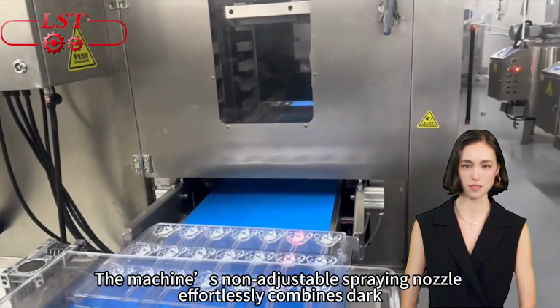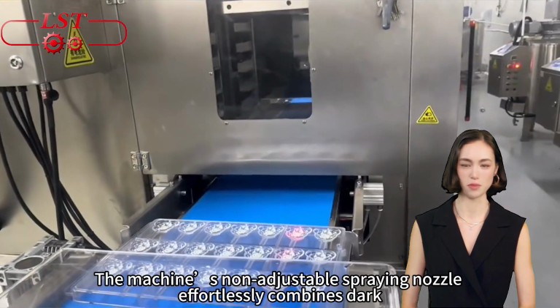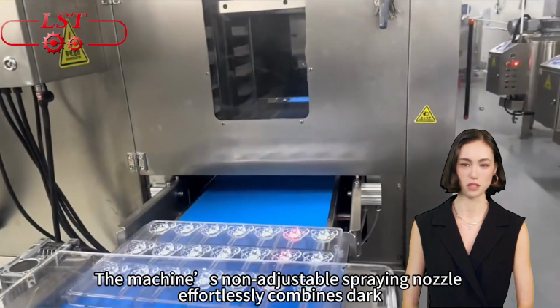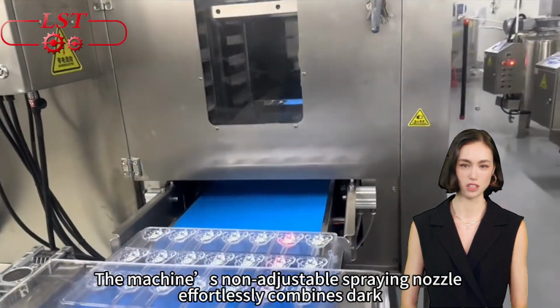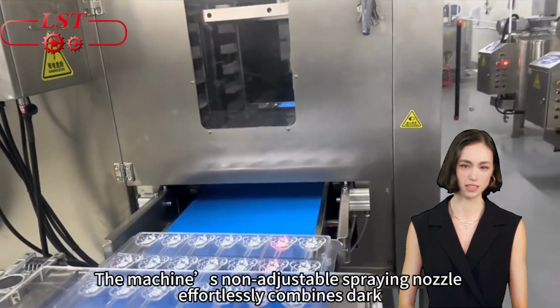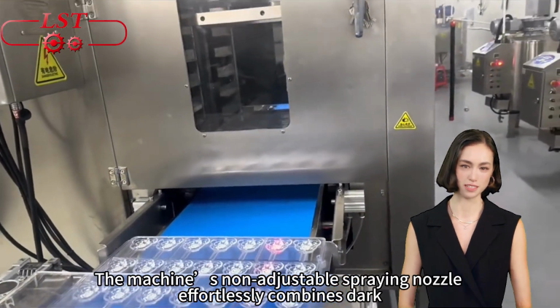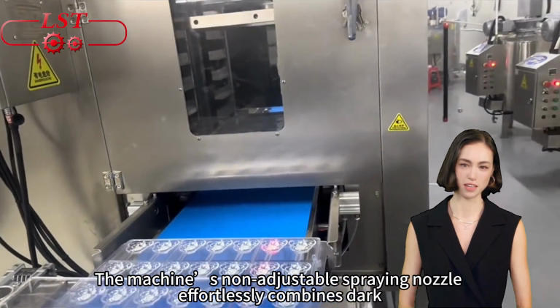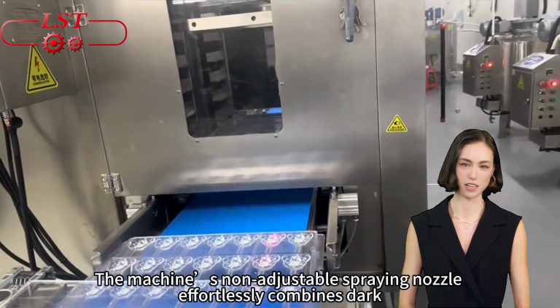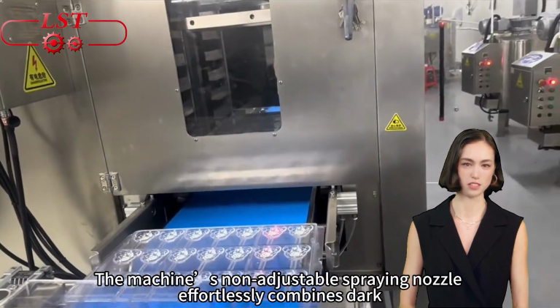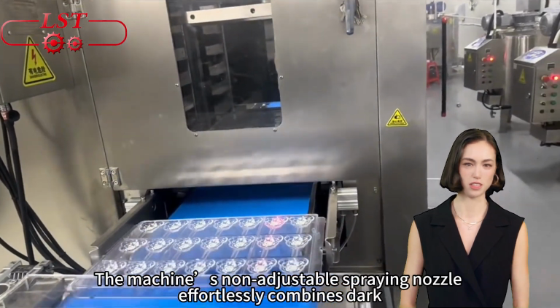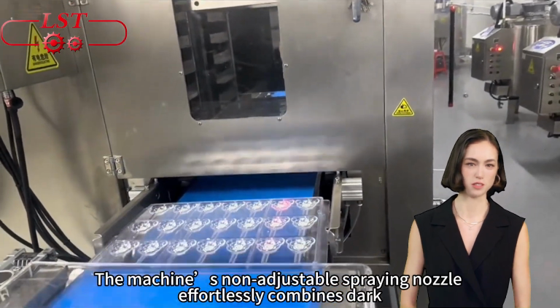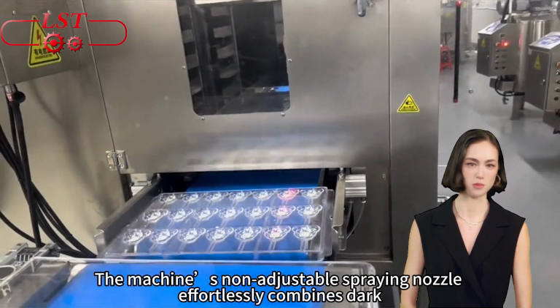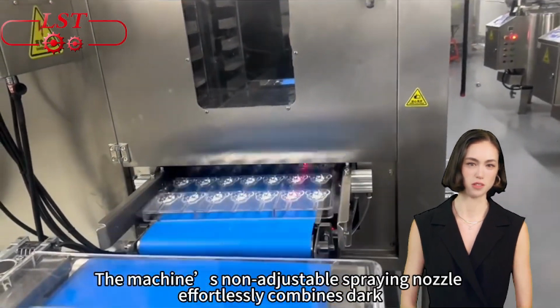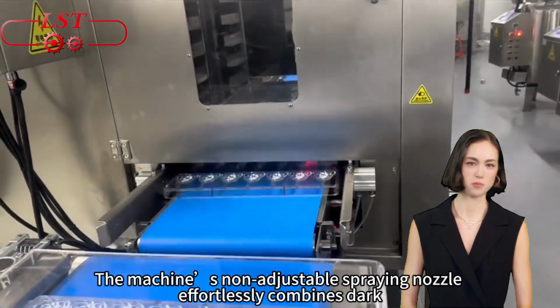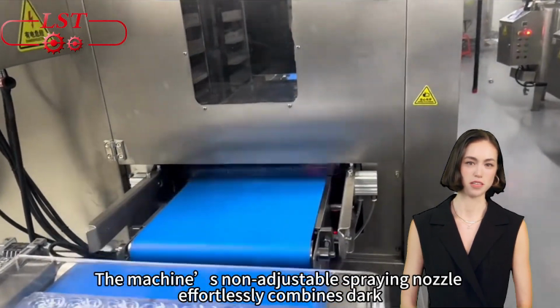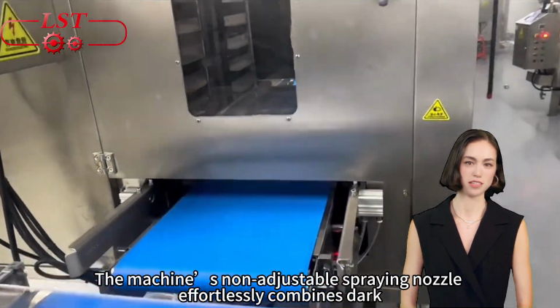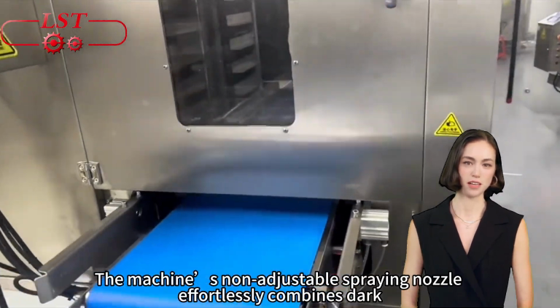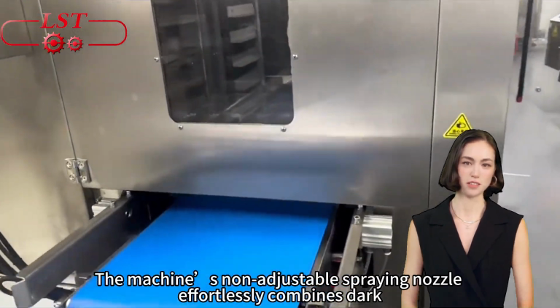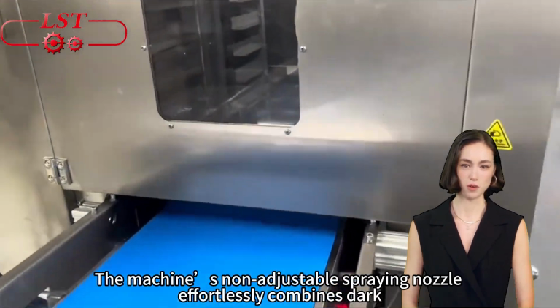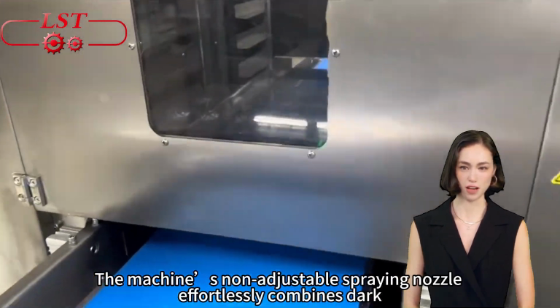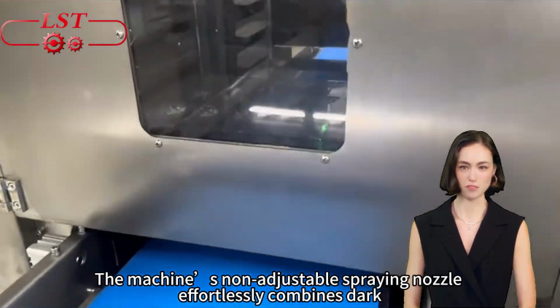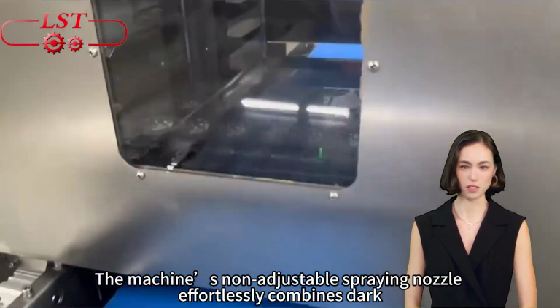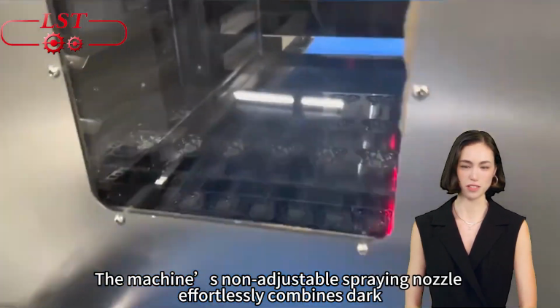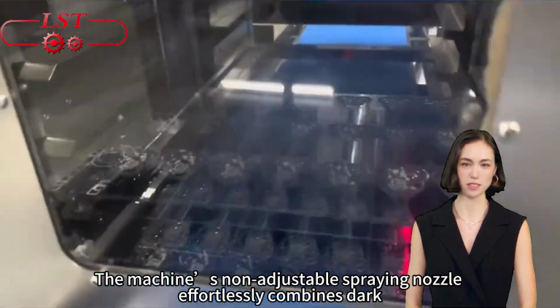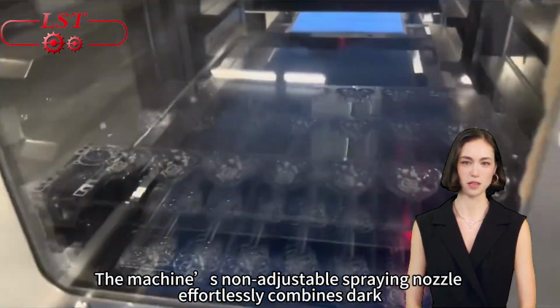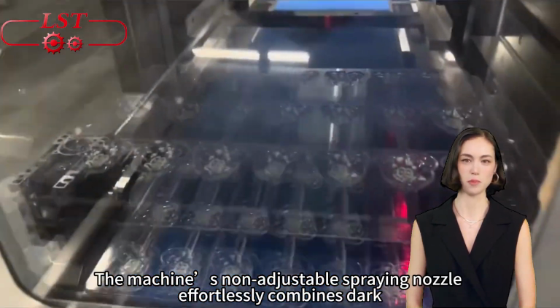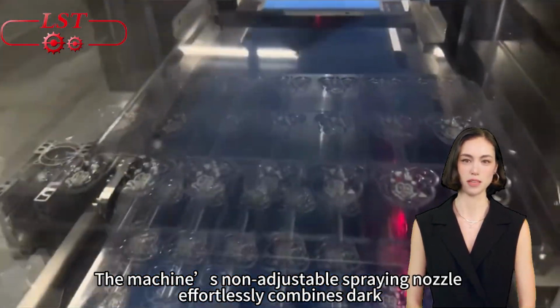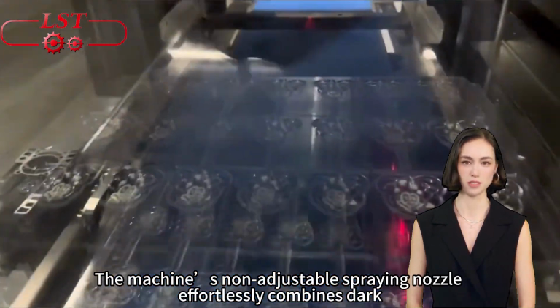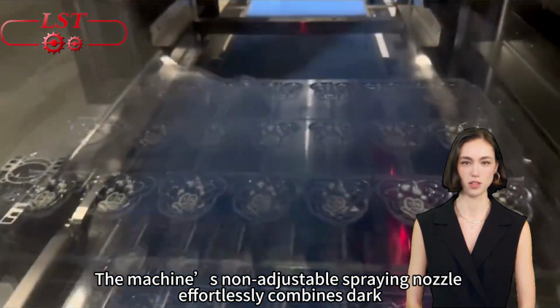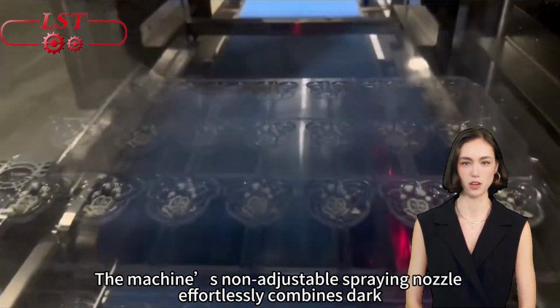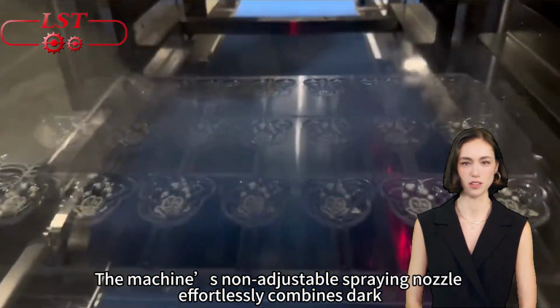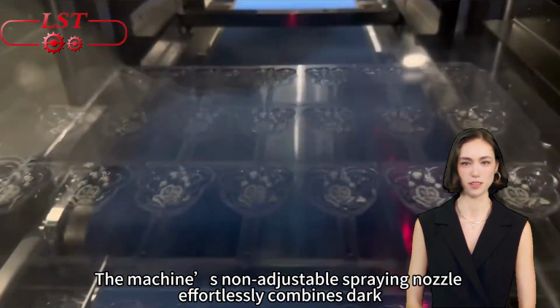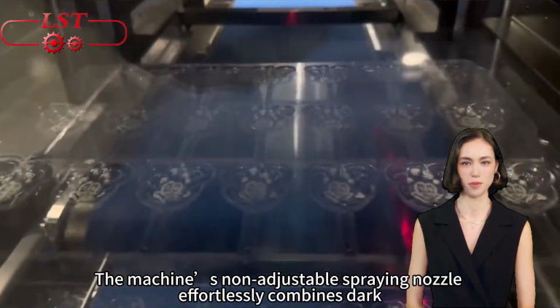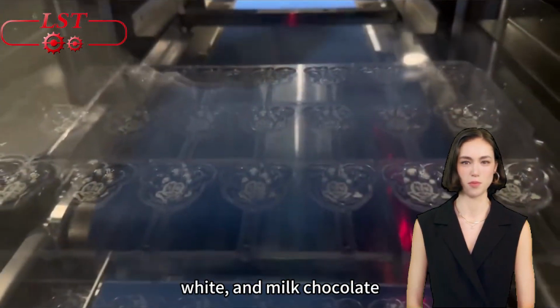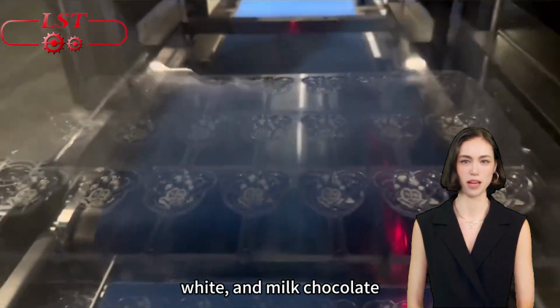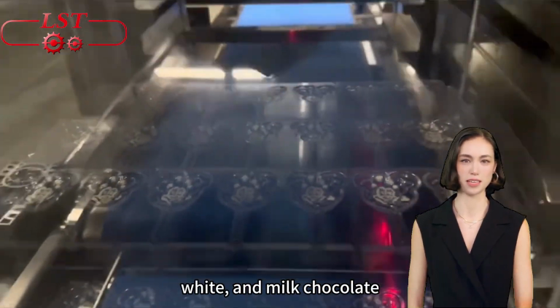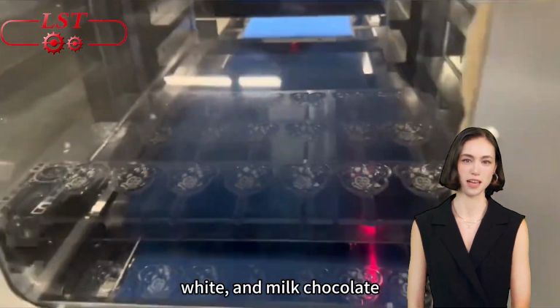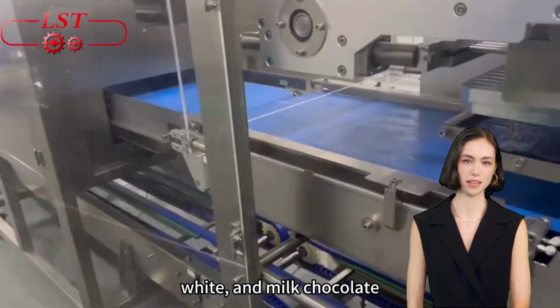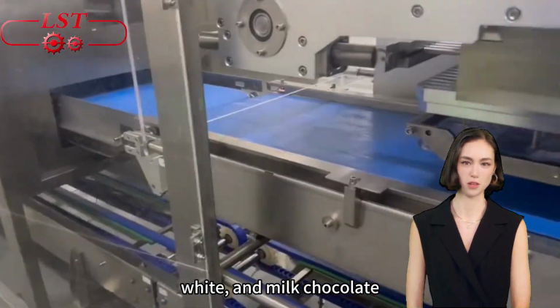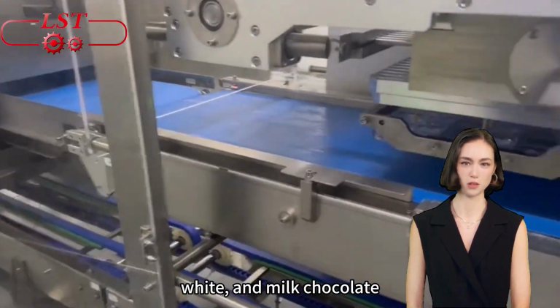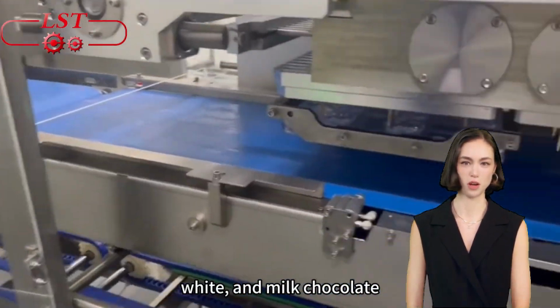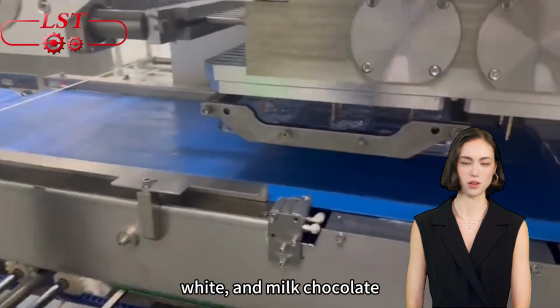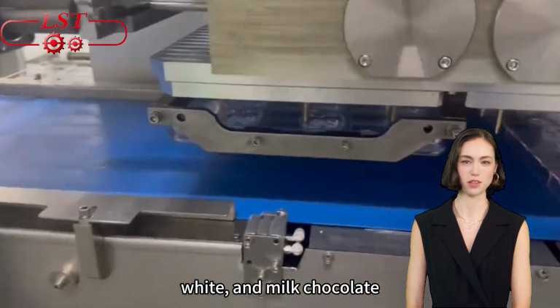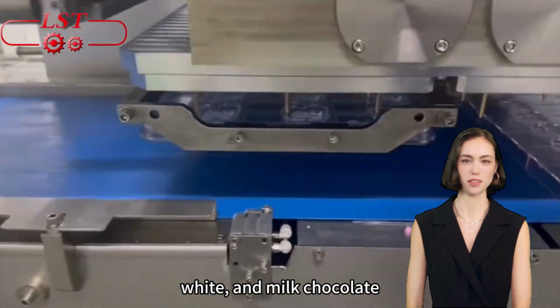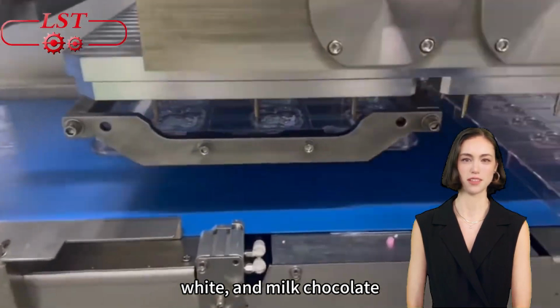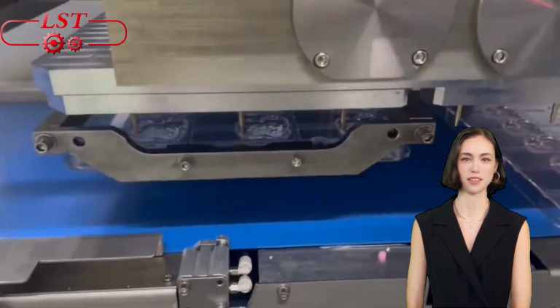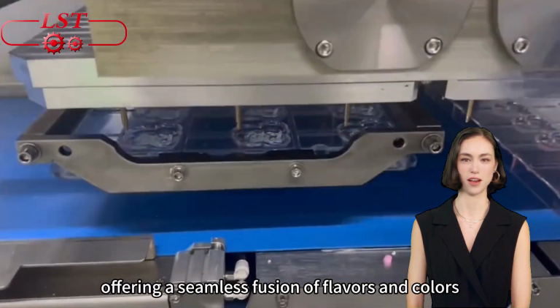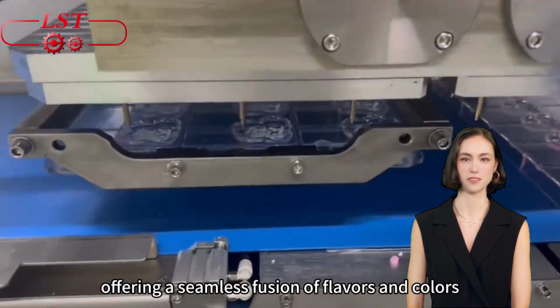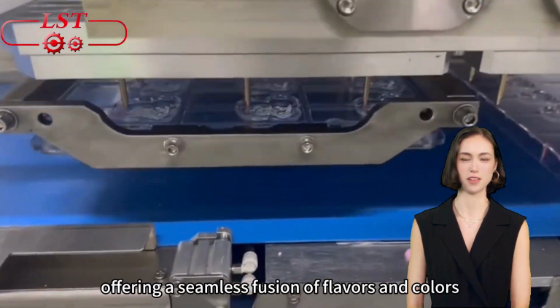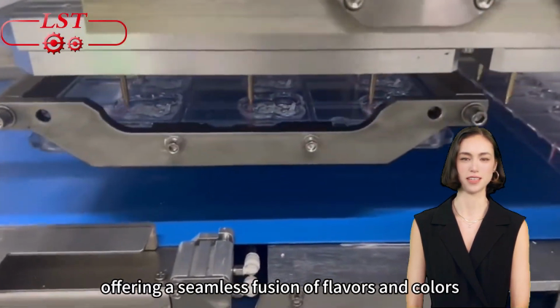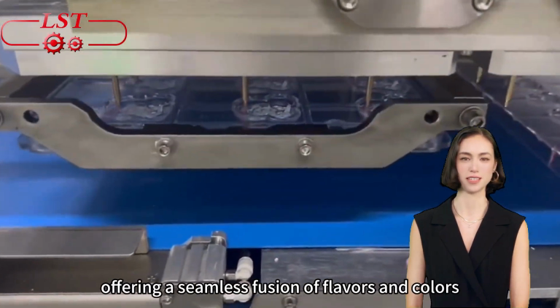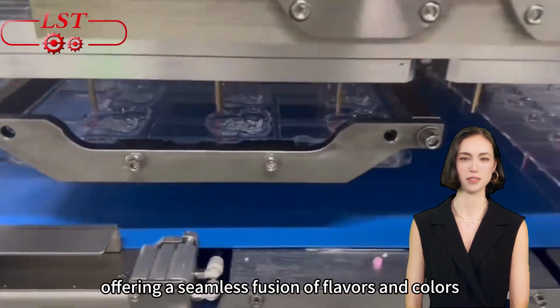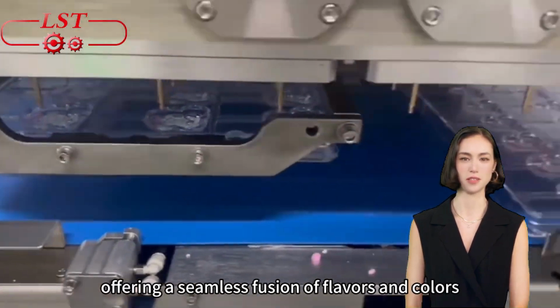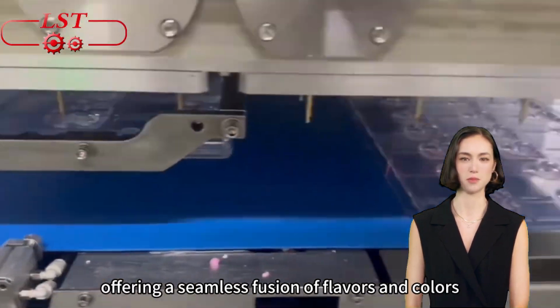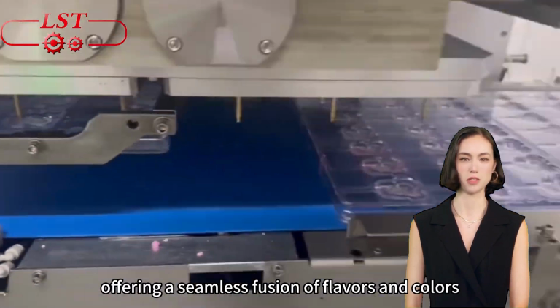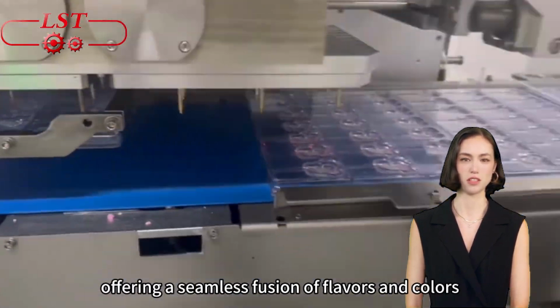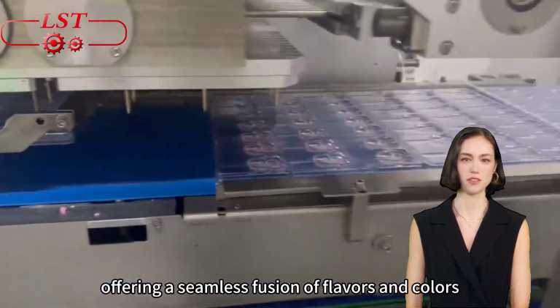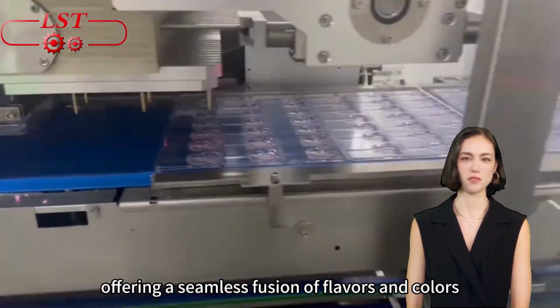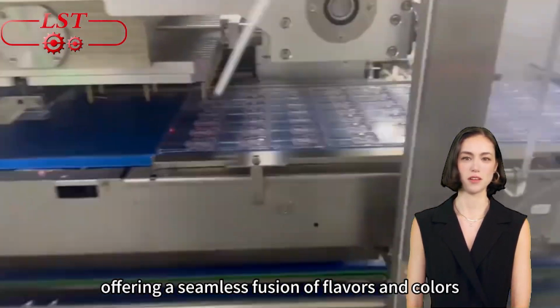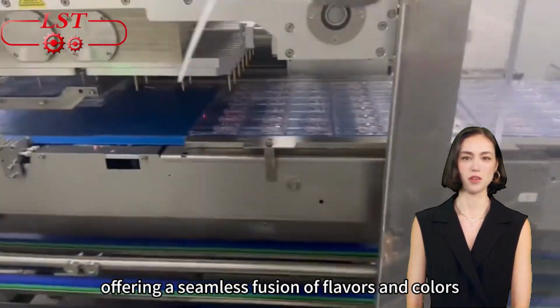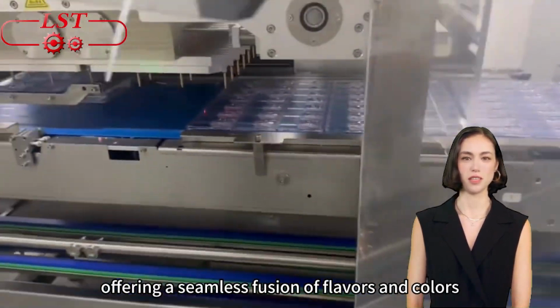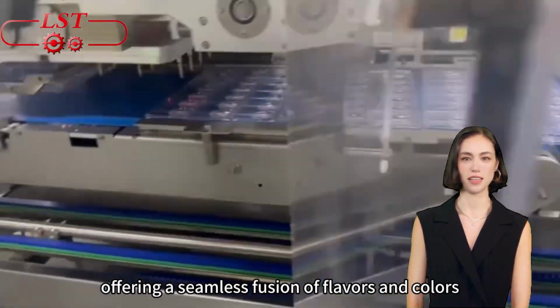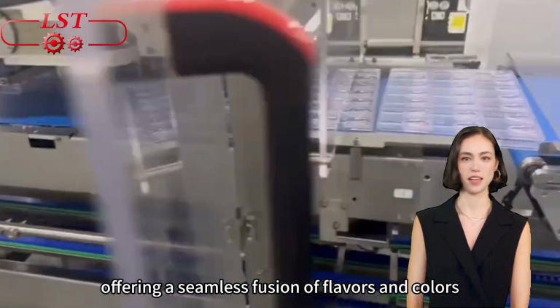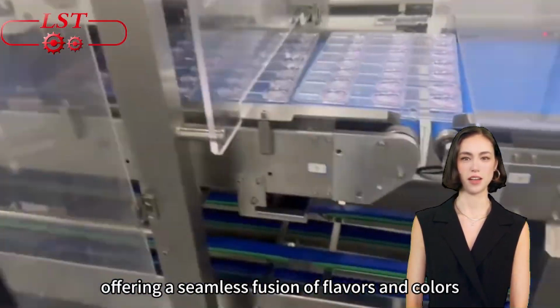The machine's non-adjustable spraying nozzle effortlessly combines dark, white, and milk chocolate, offering a seamless fusion of flavors and colors.